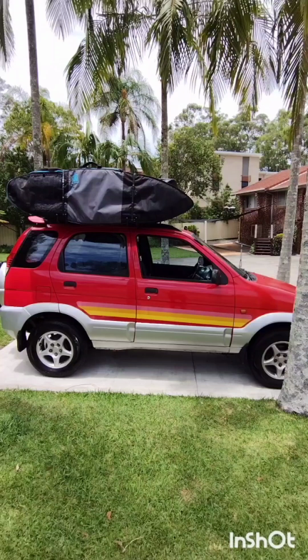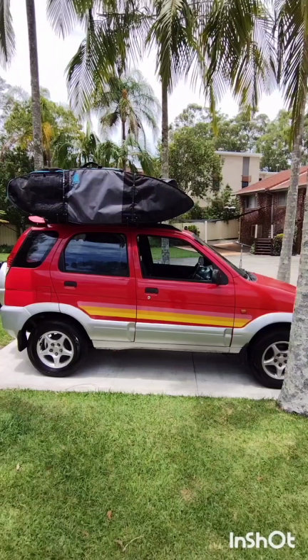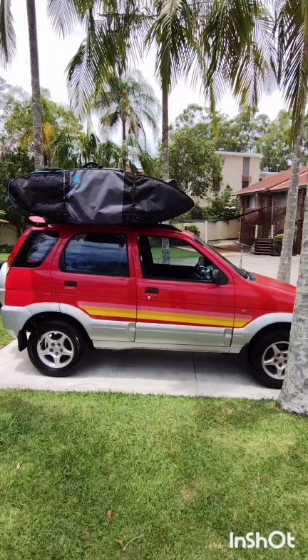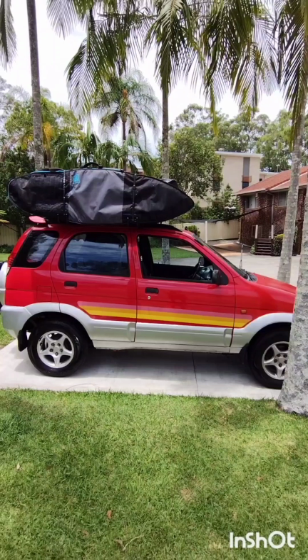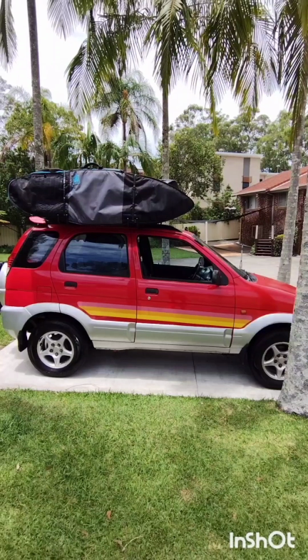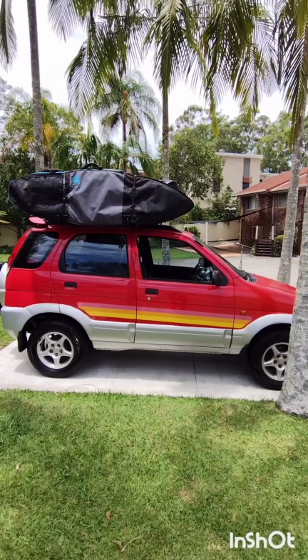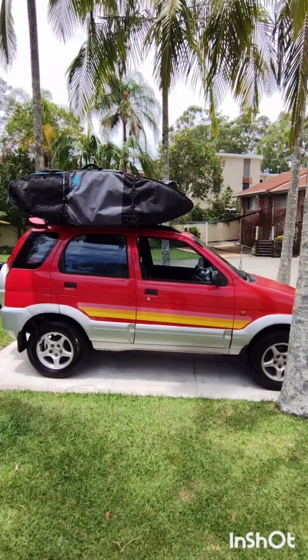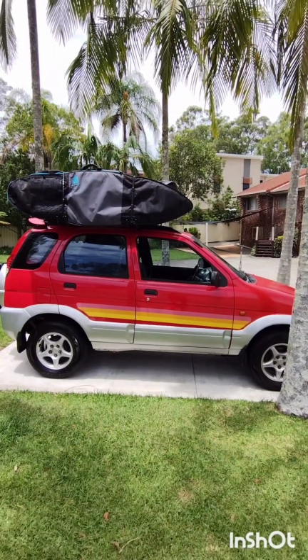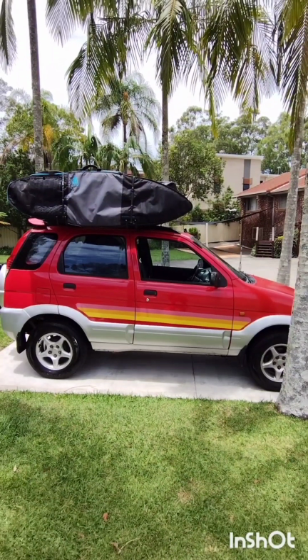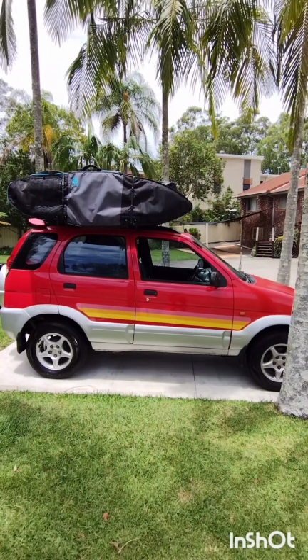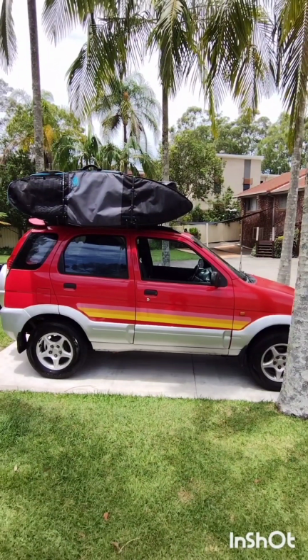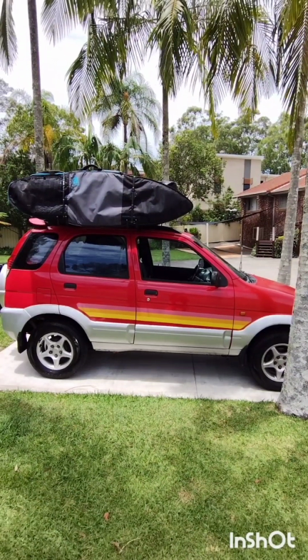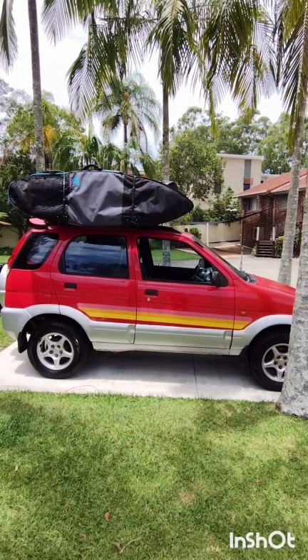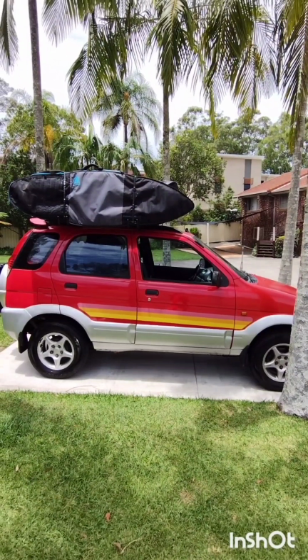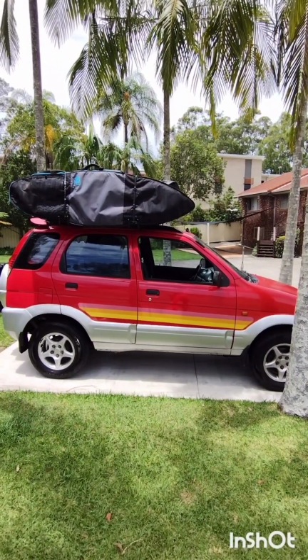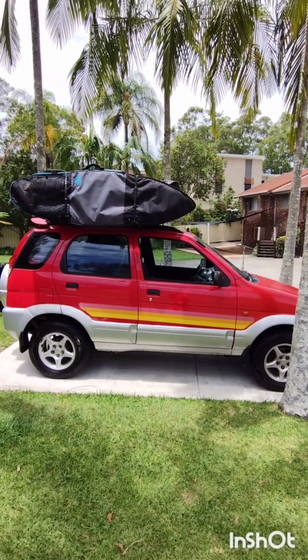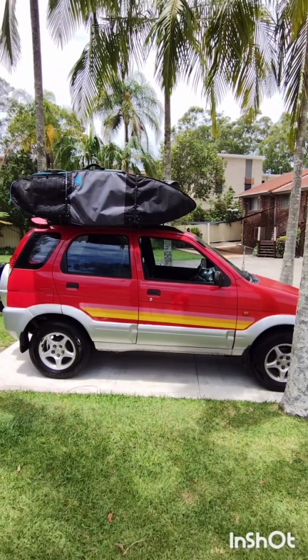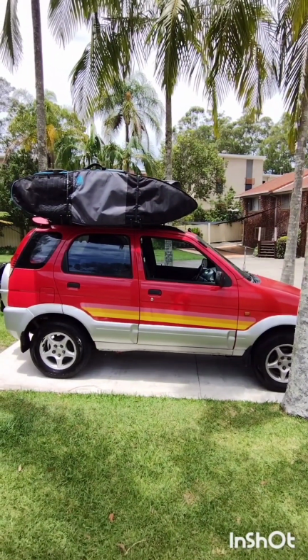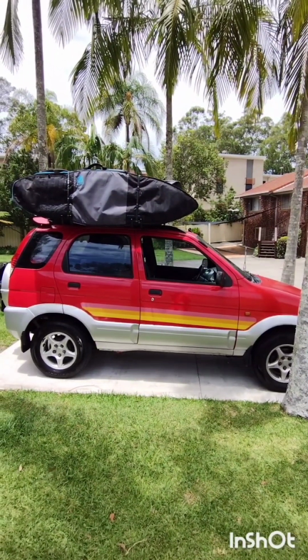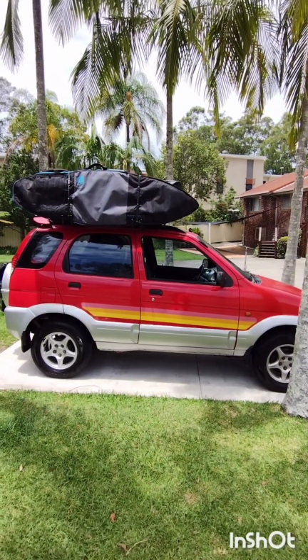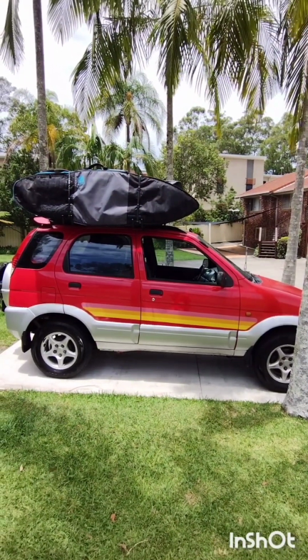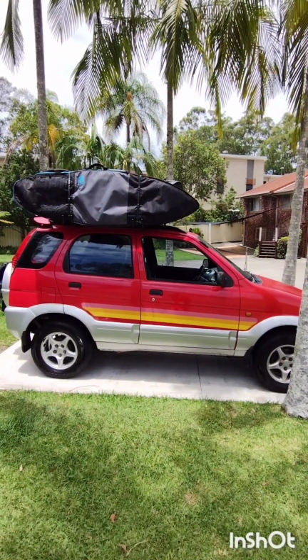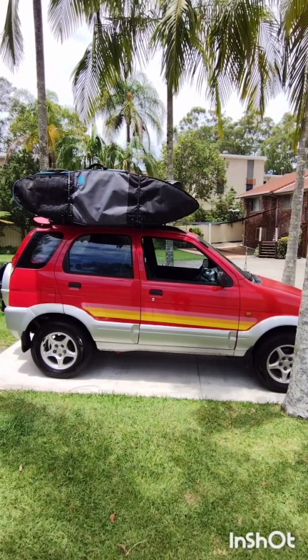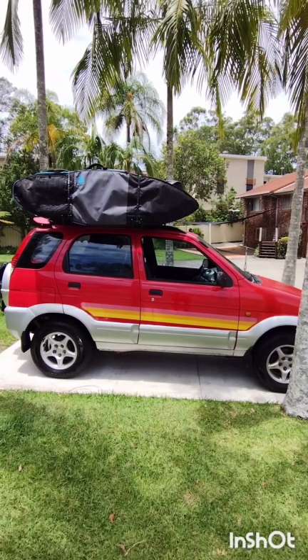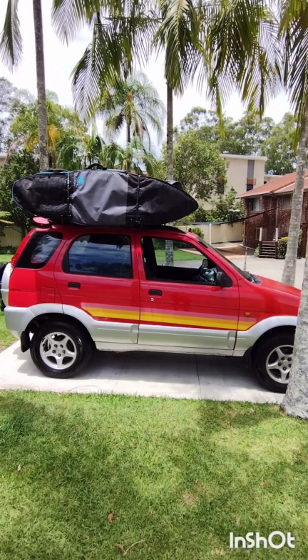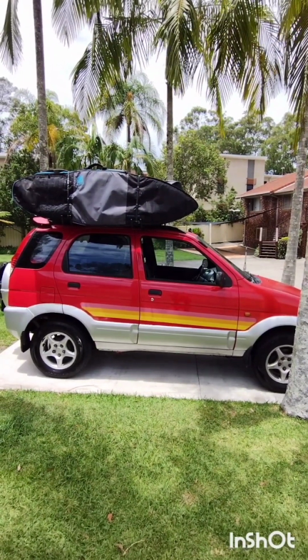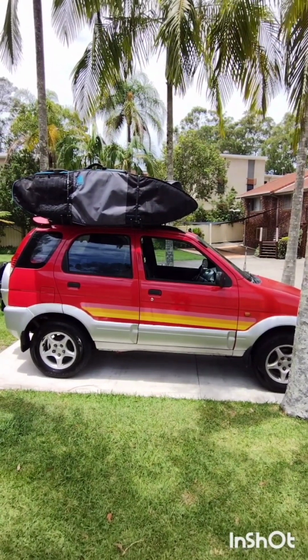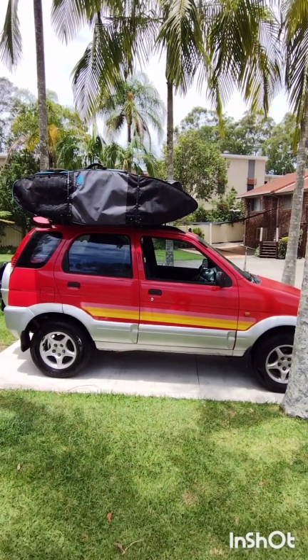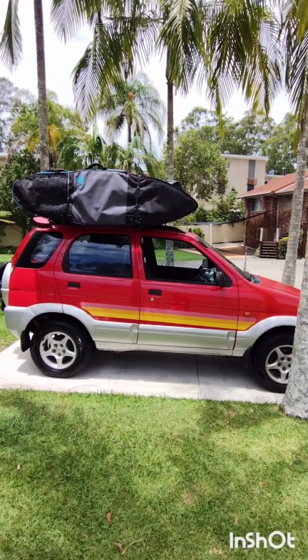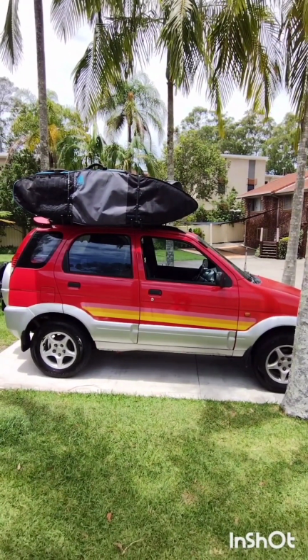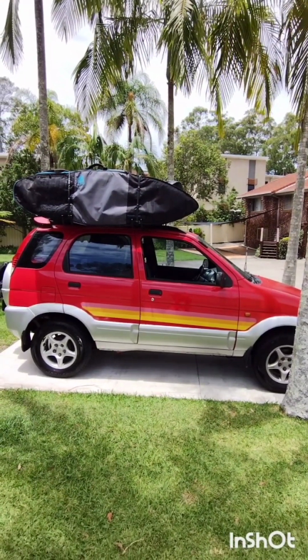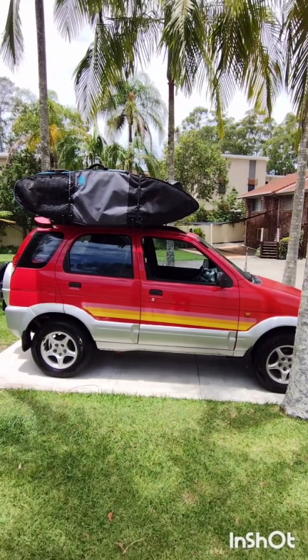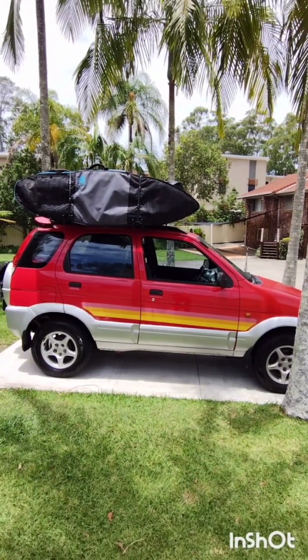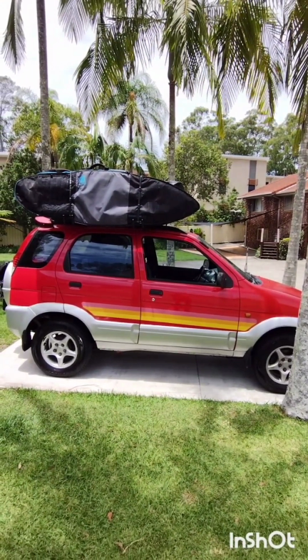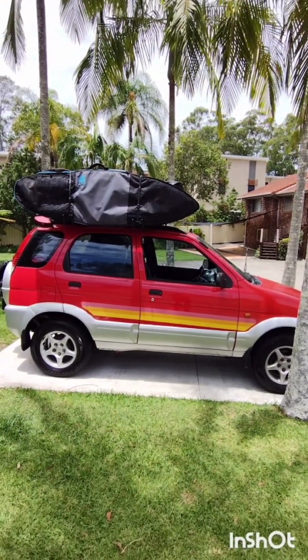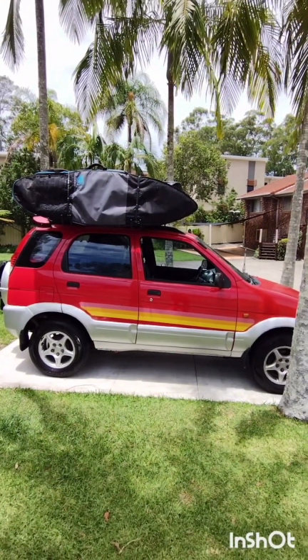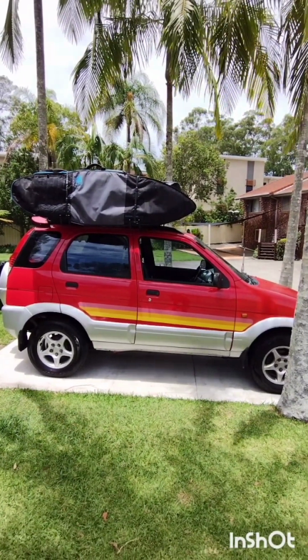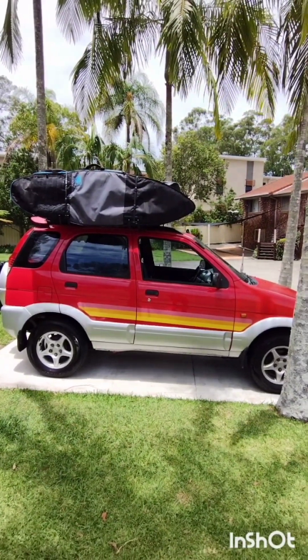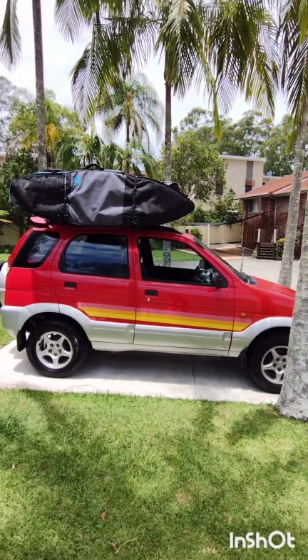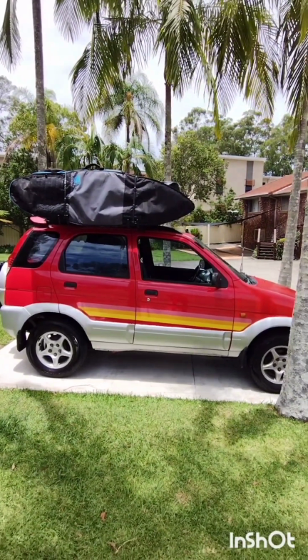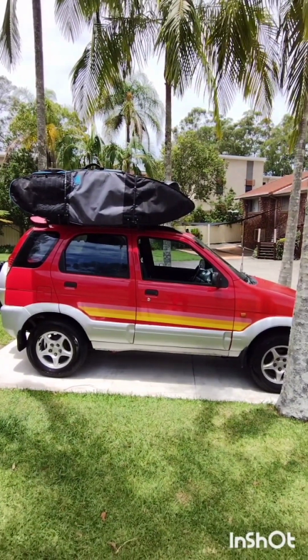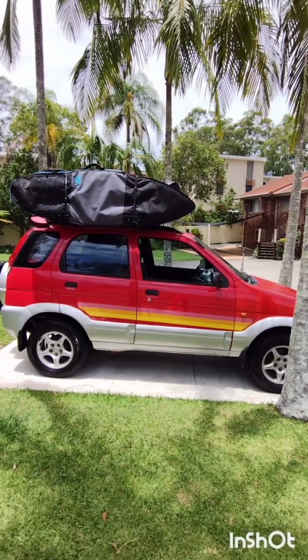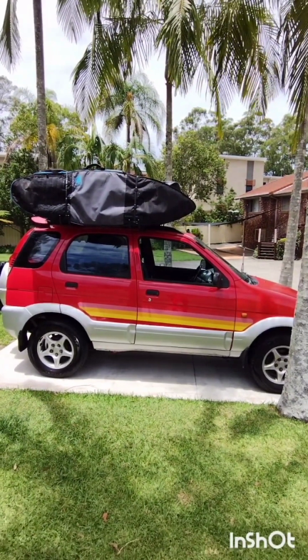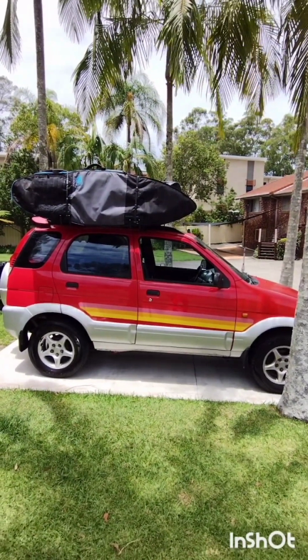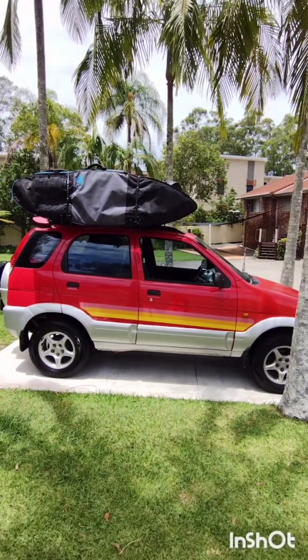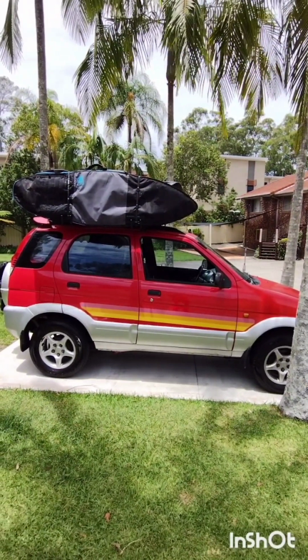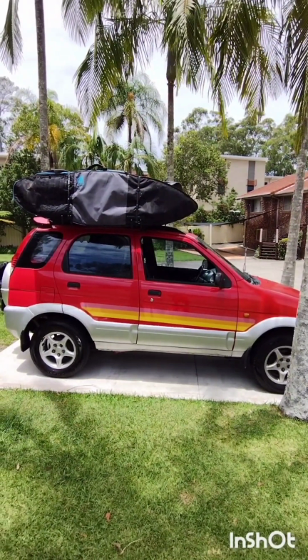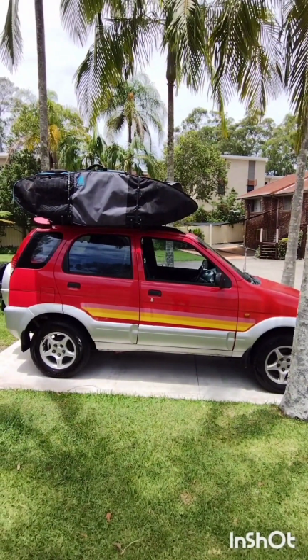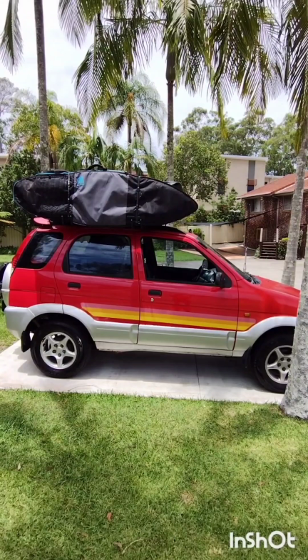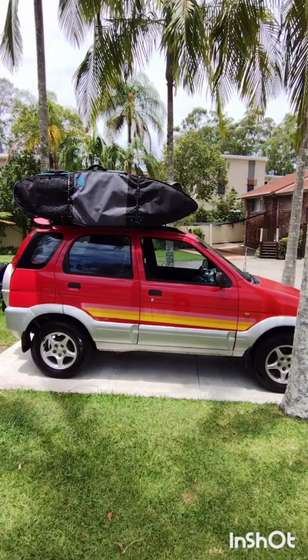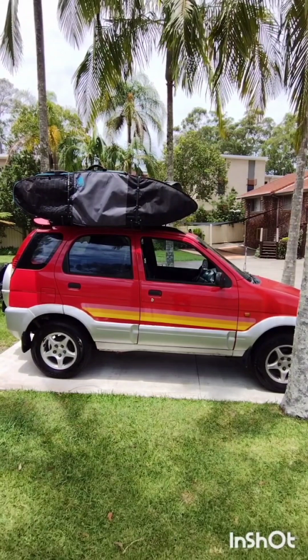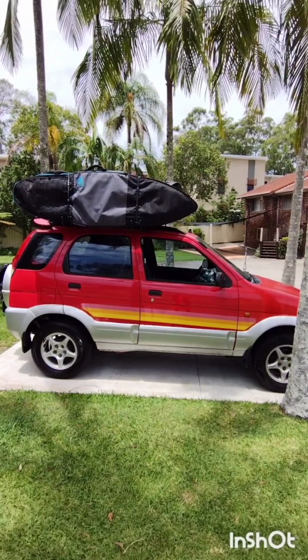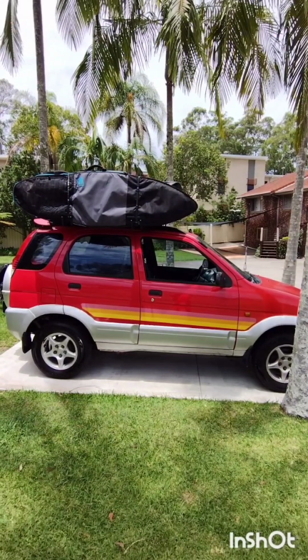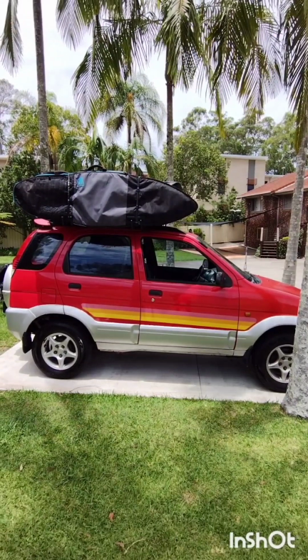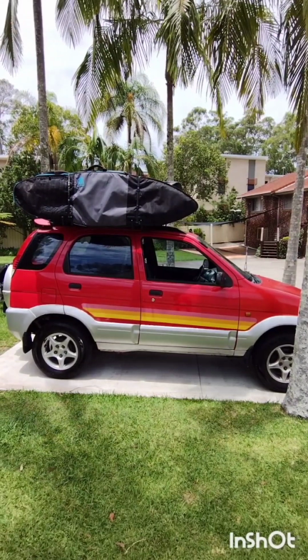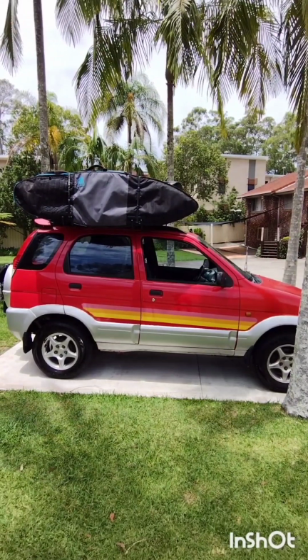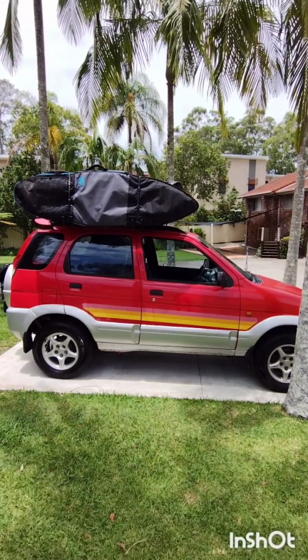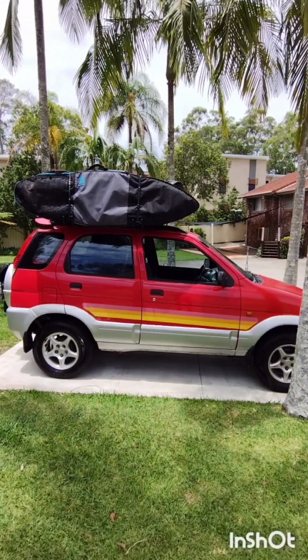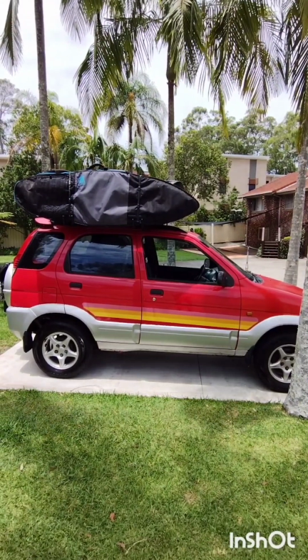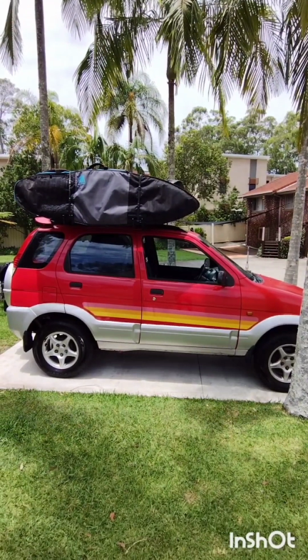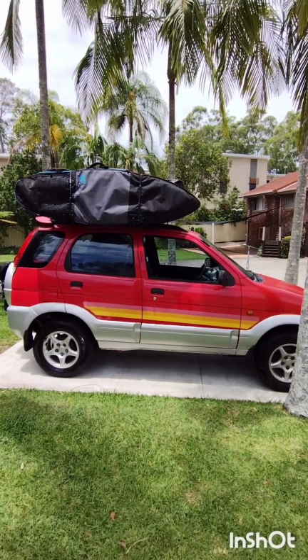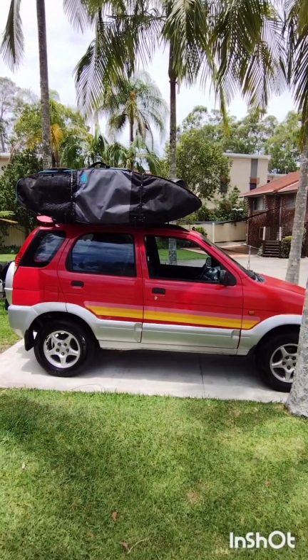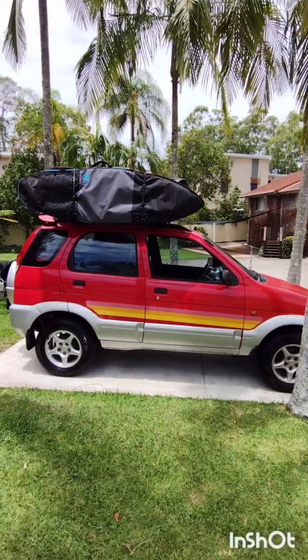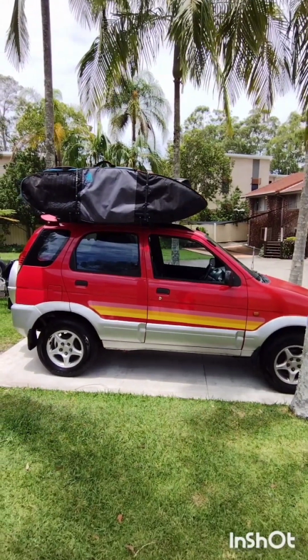Hey guys, welcome to your new home on wheels. Thanks so much for choosing Fabulous Frankie for your adventure and we can't wait for you to set off. But first, a couple of things about the car.